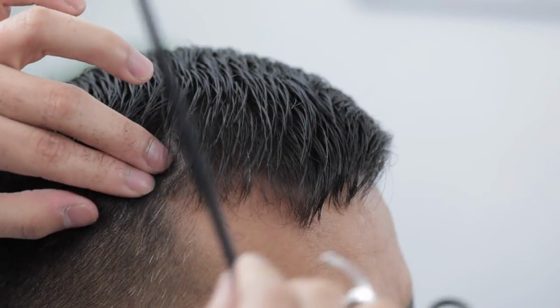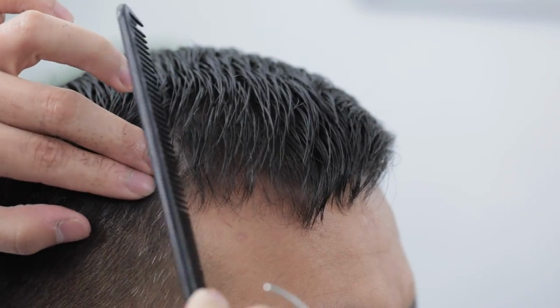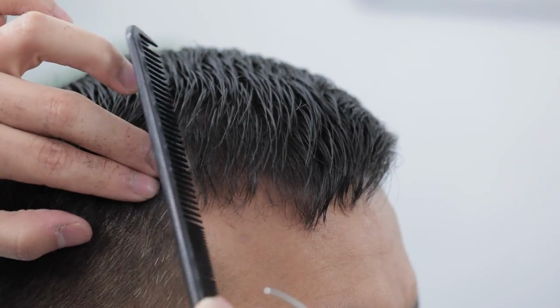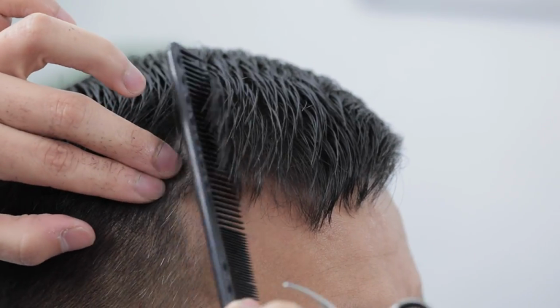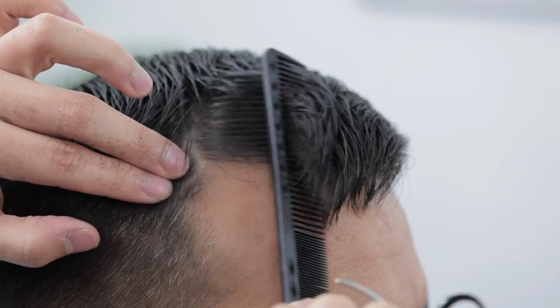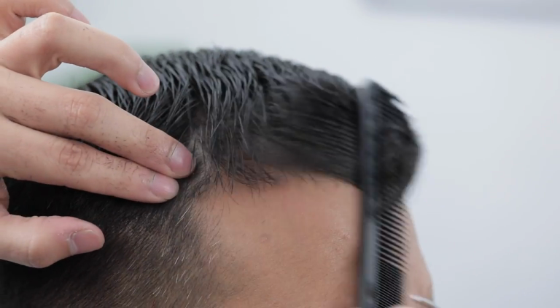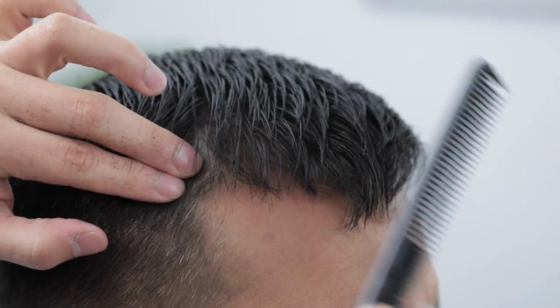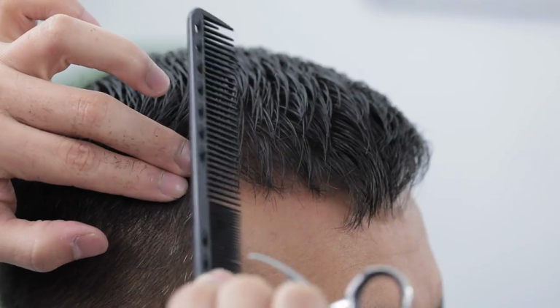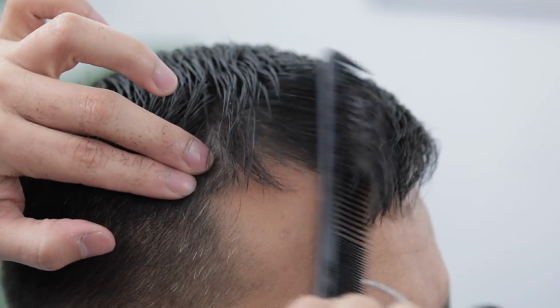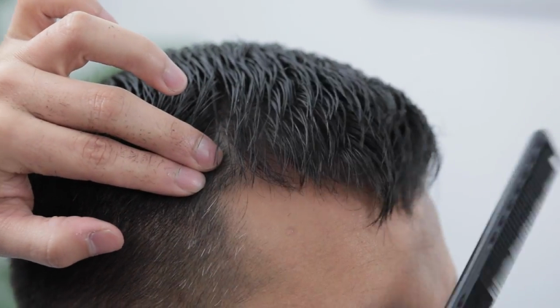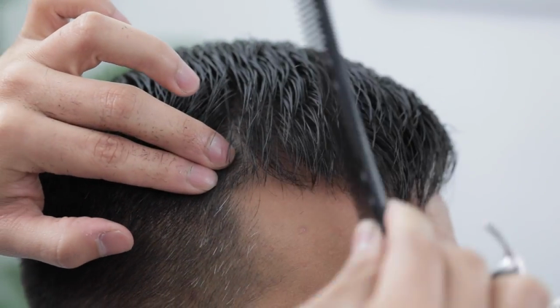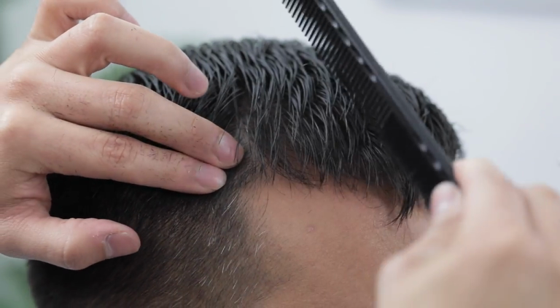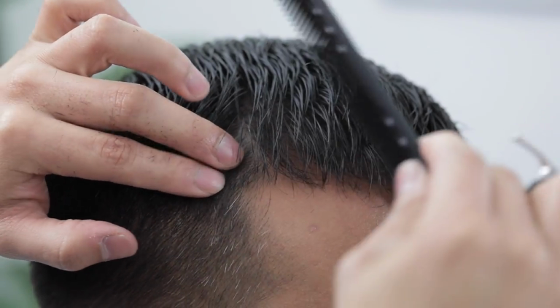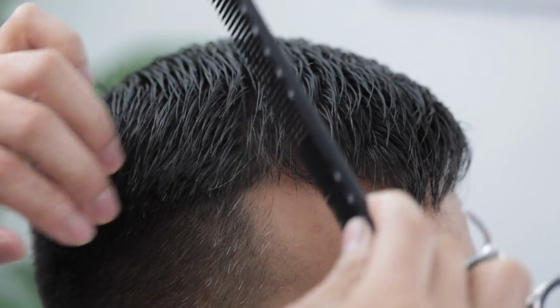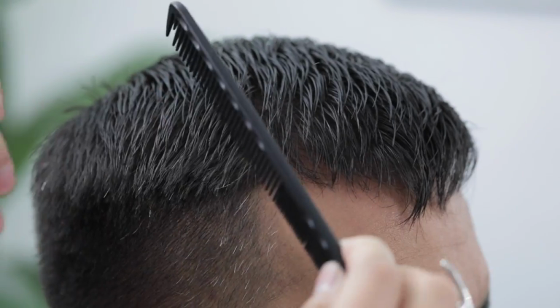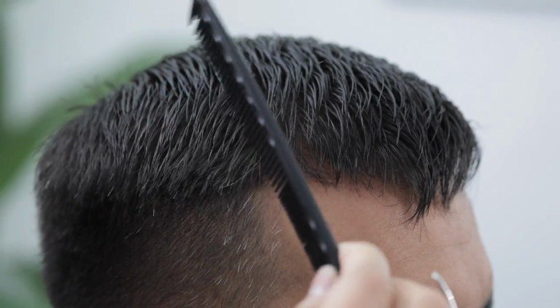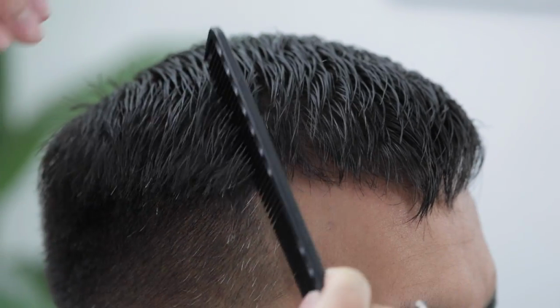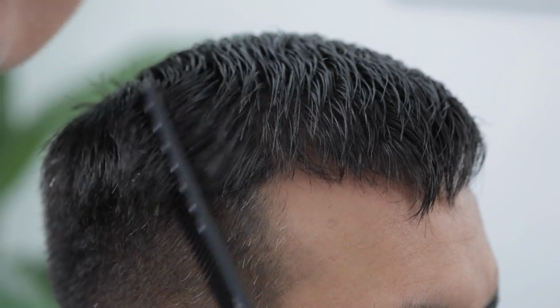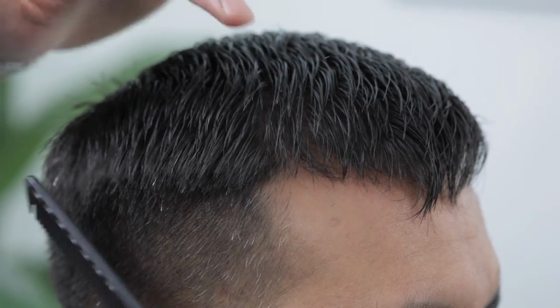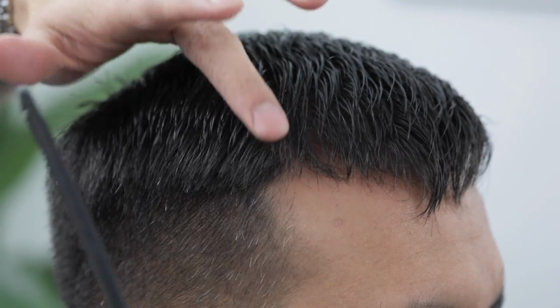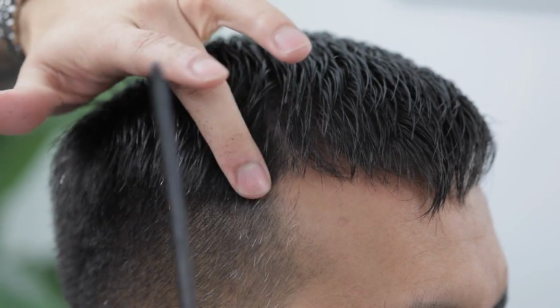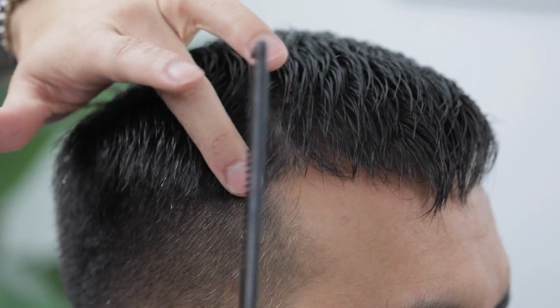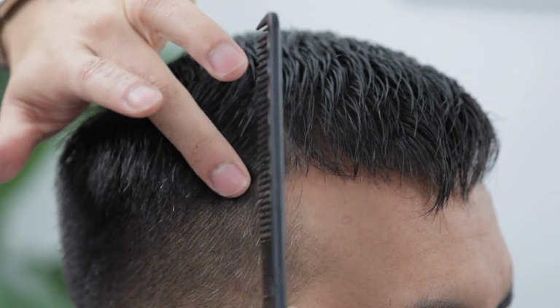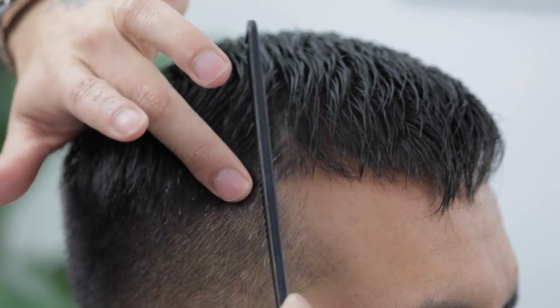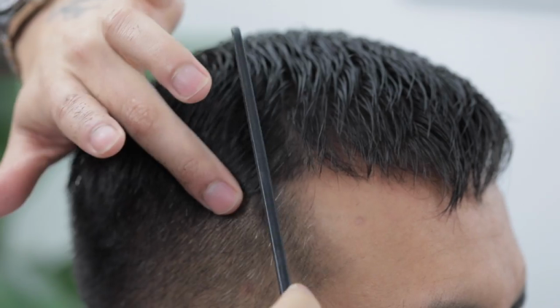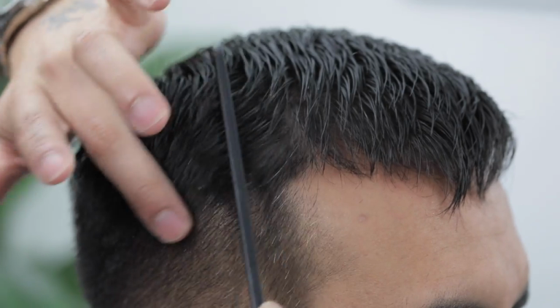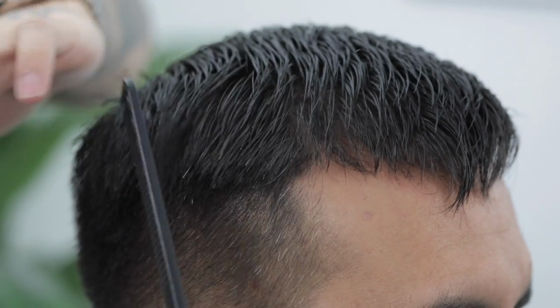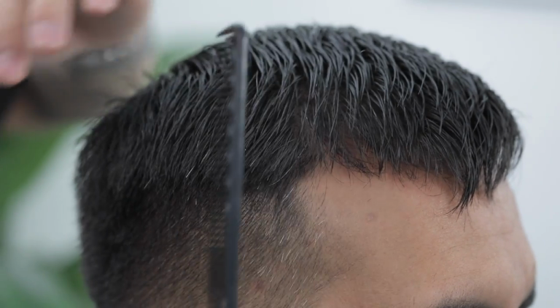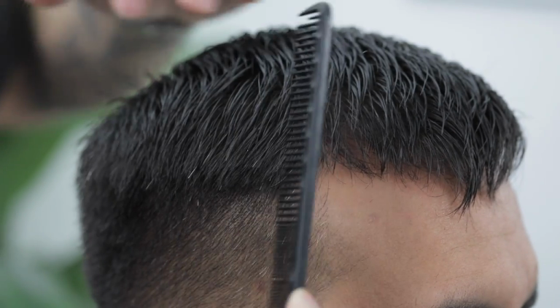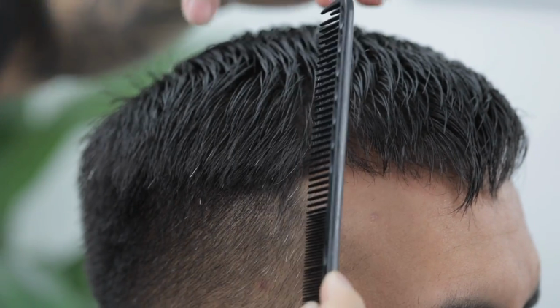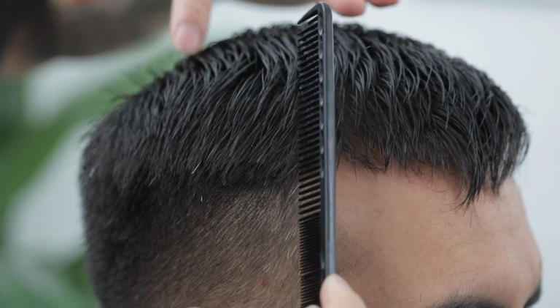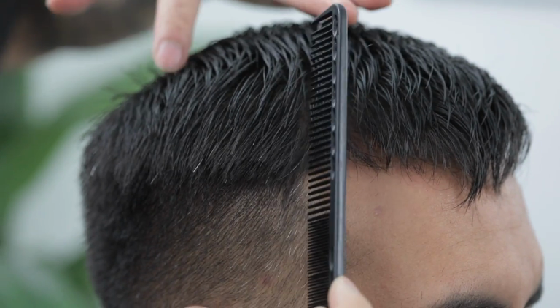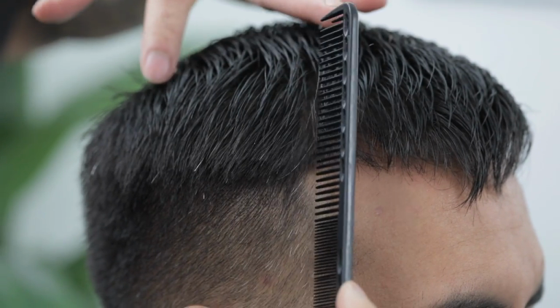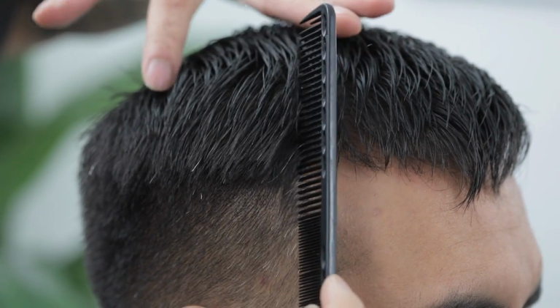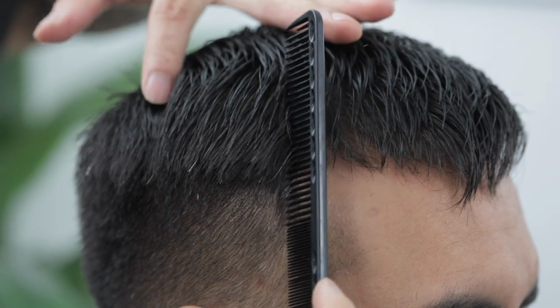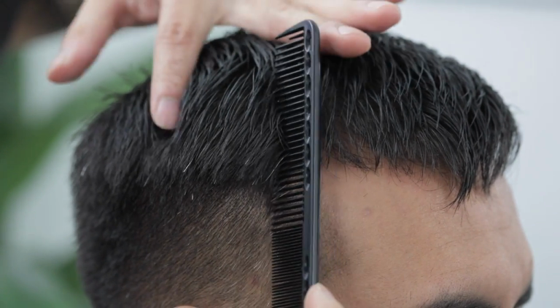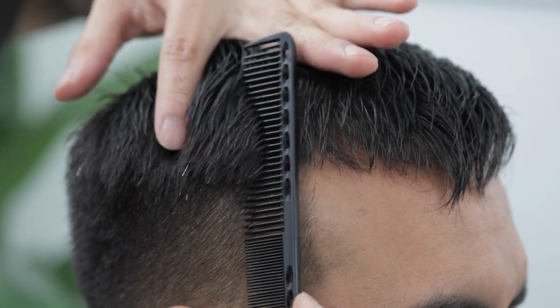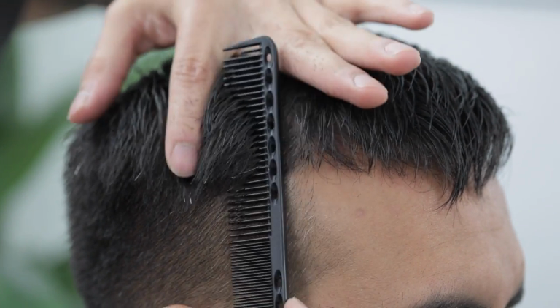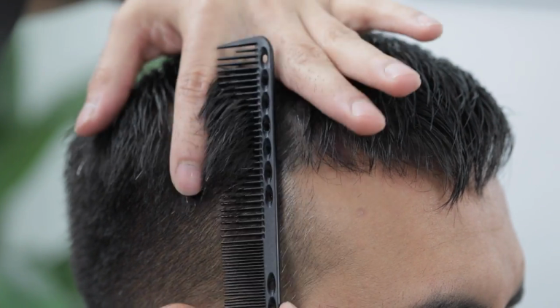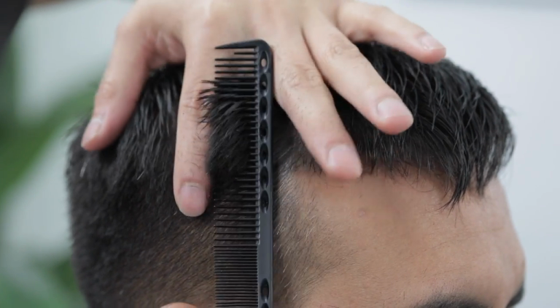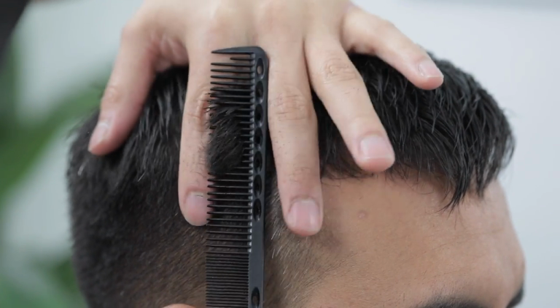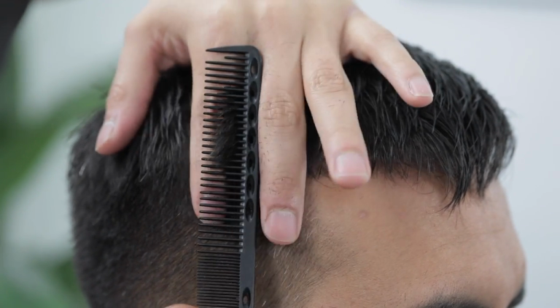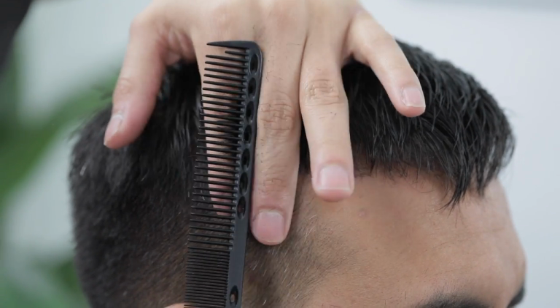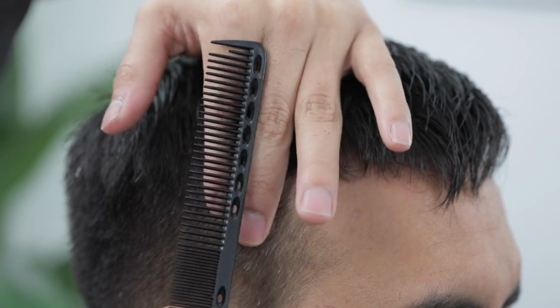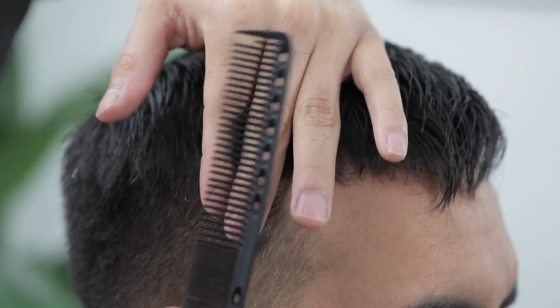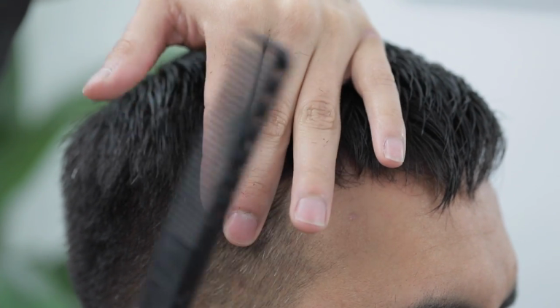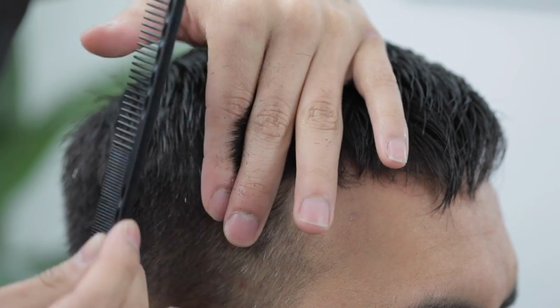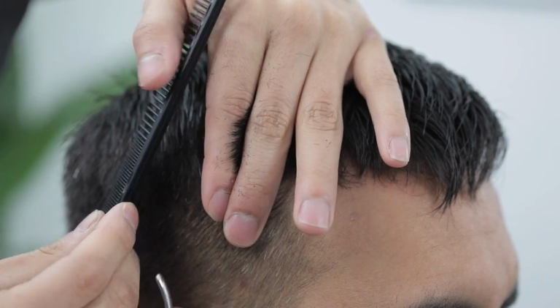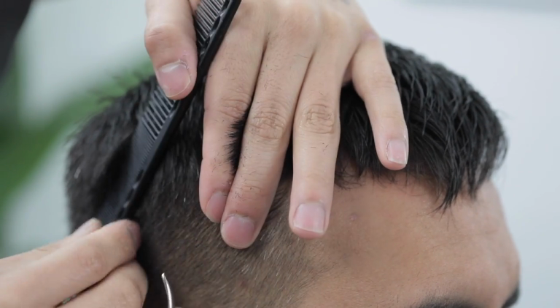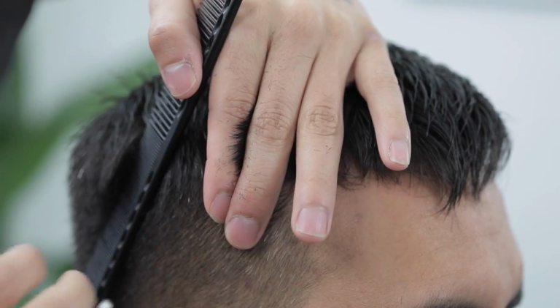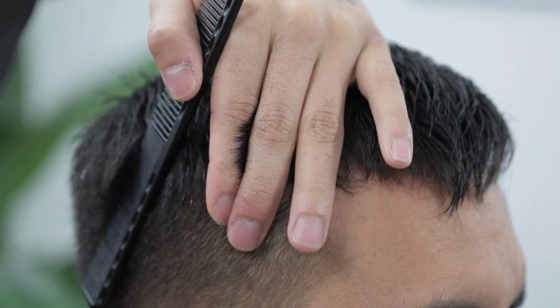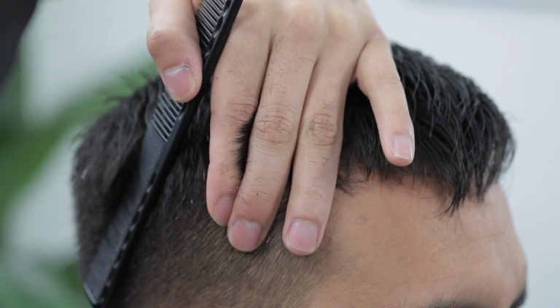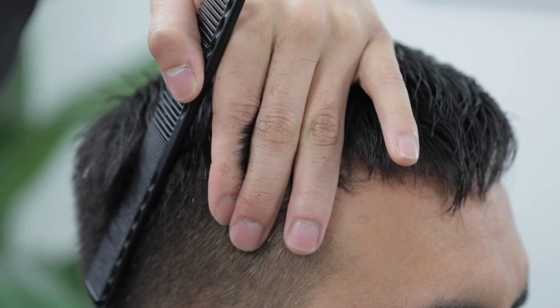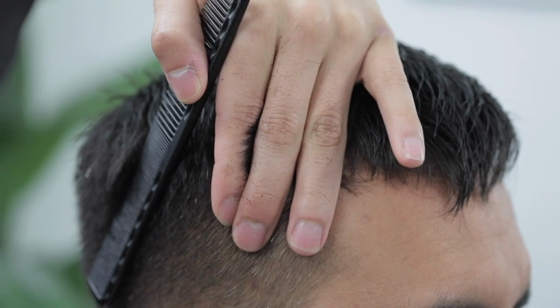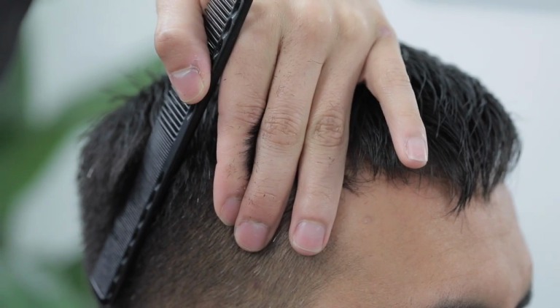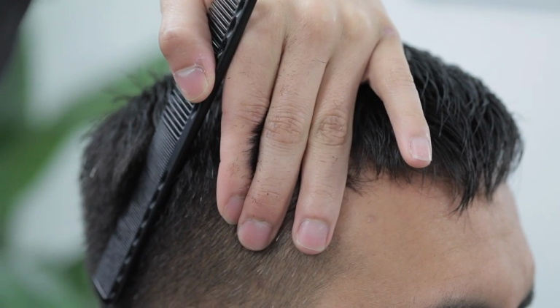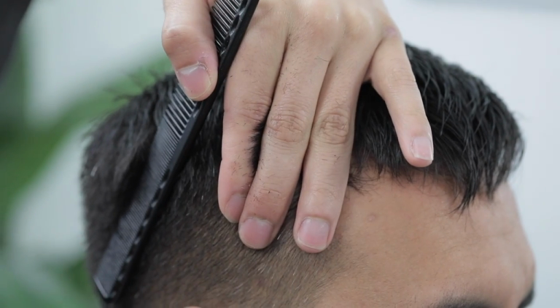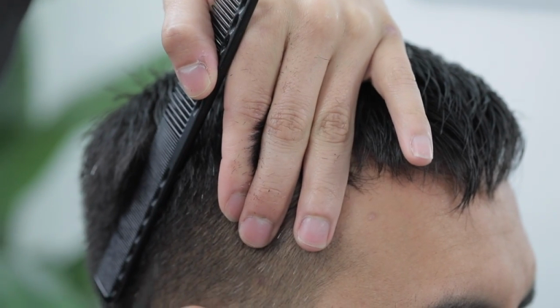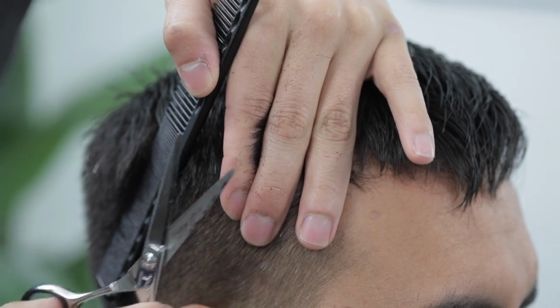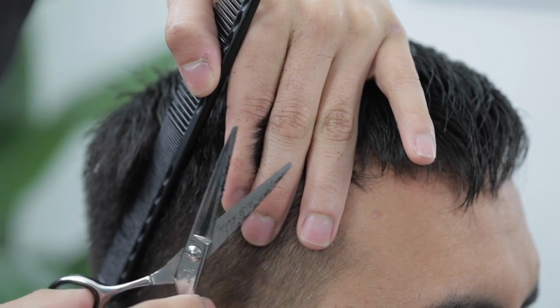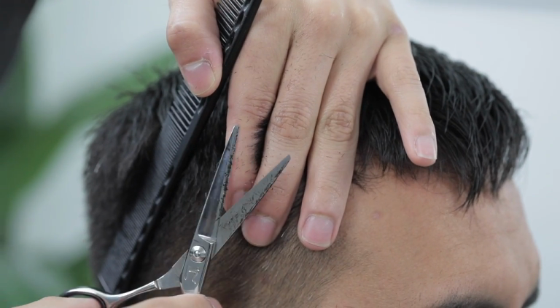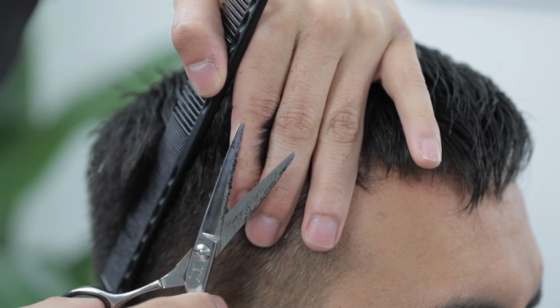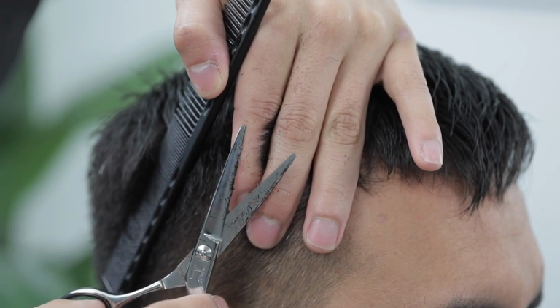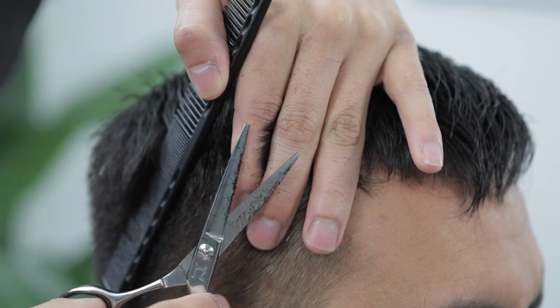Make sure you part the bangs out of the way, part that fringe out of the way, so we can create a lot of volume when it comes to styling. Just continue that same process.